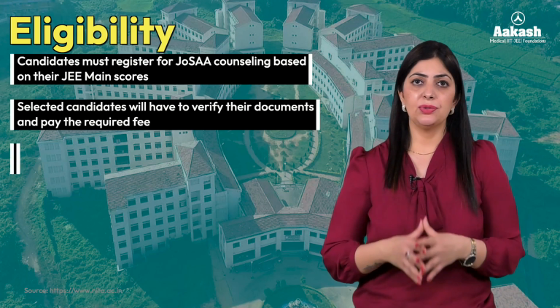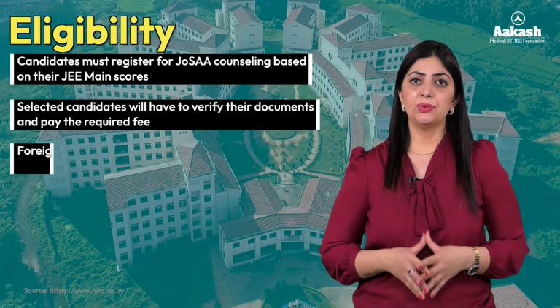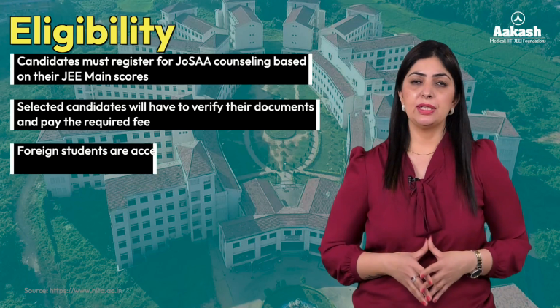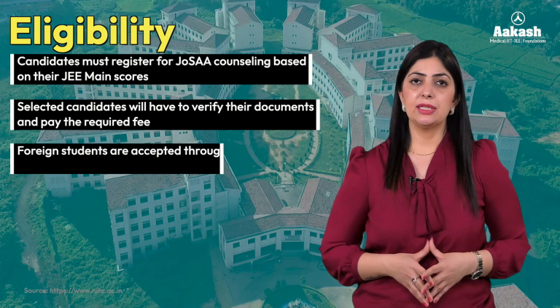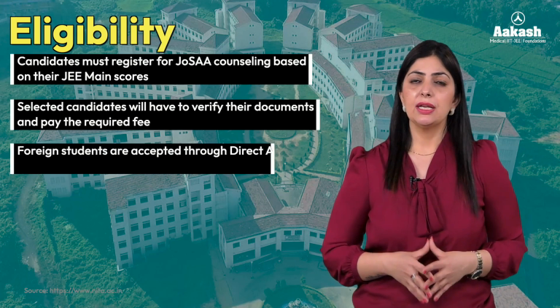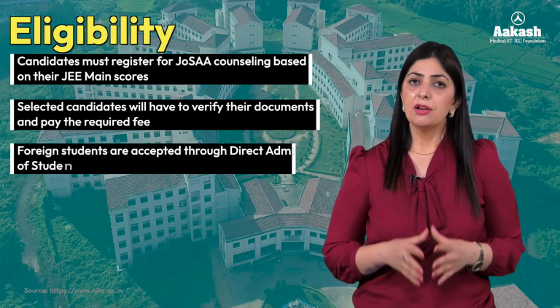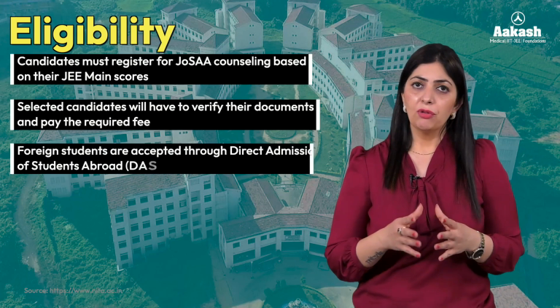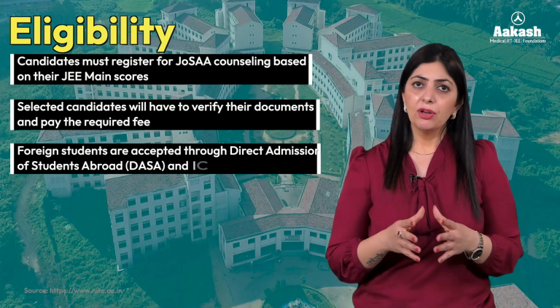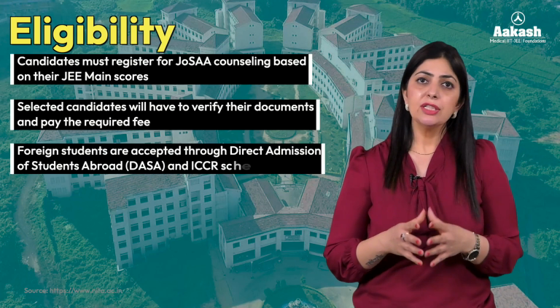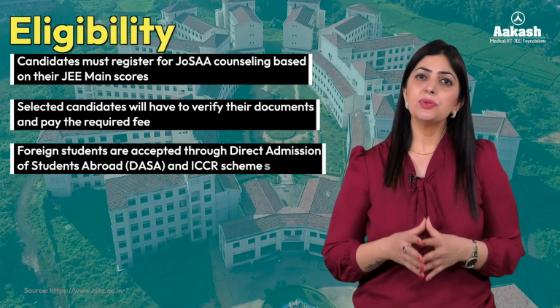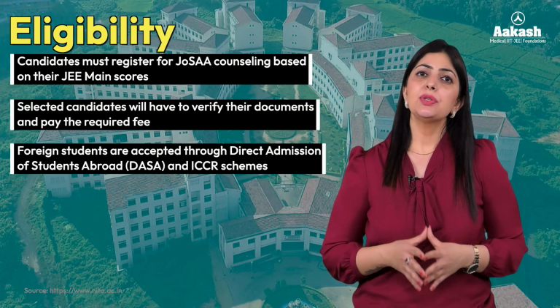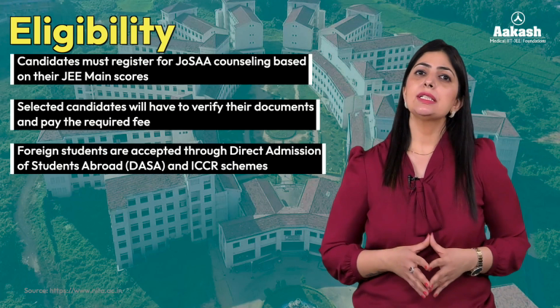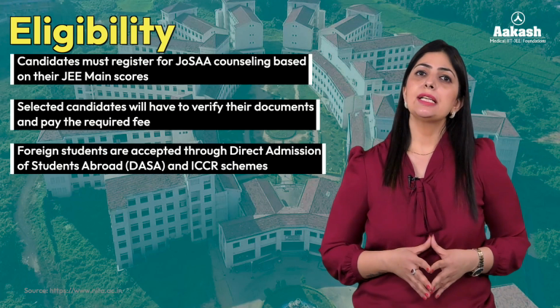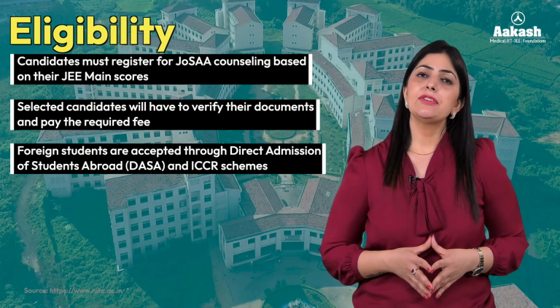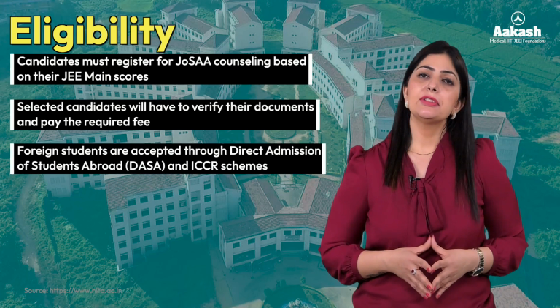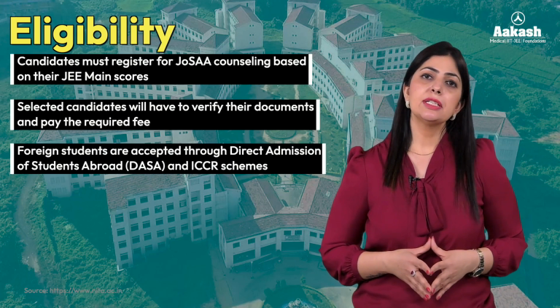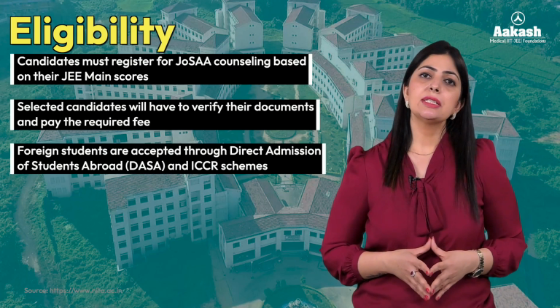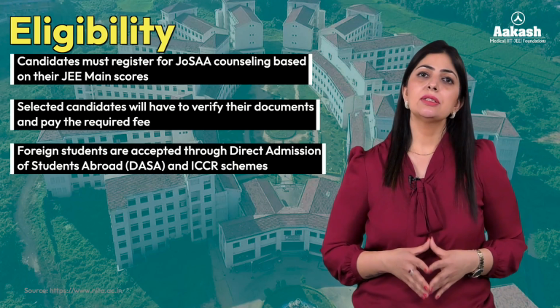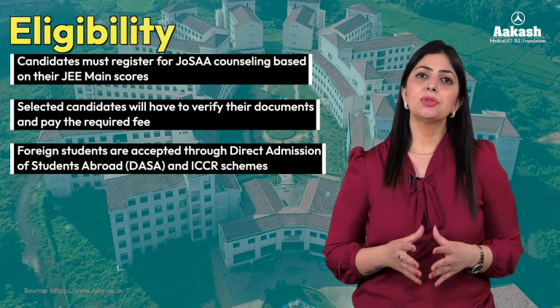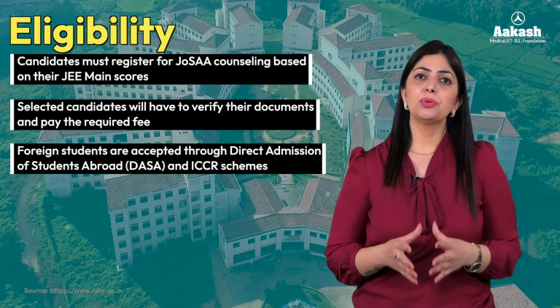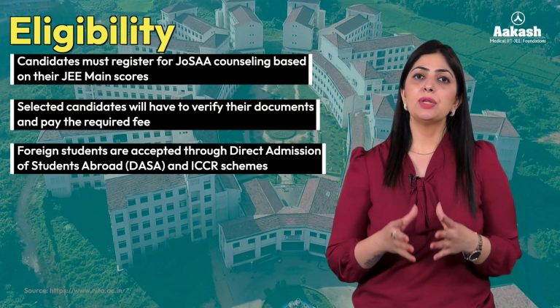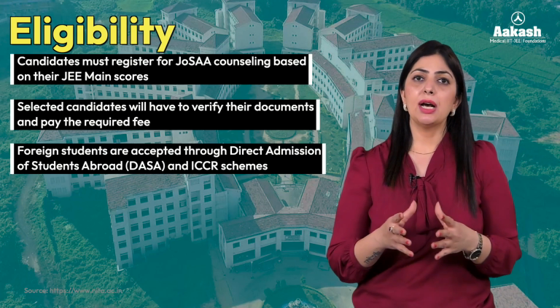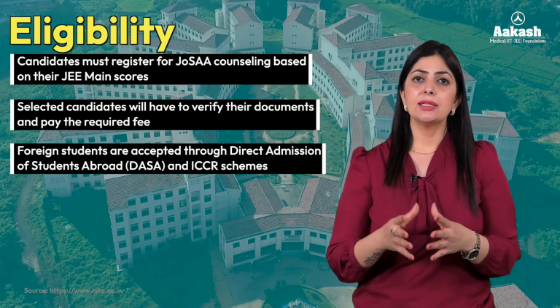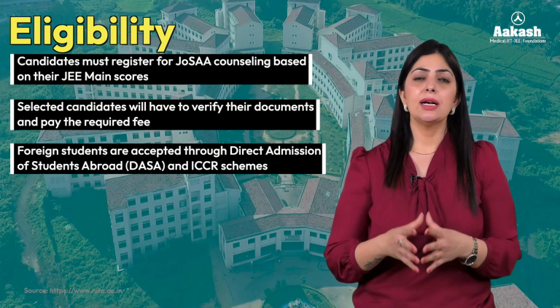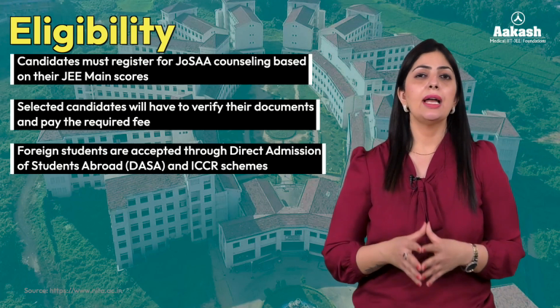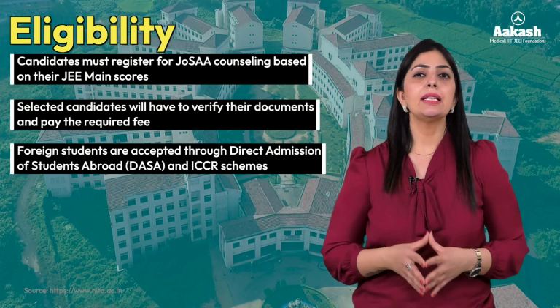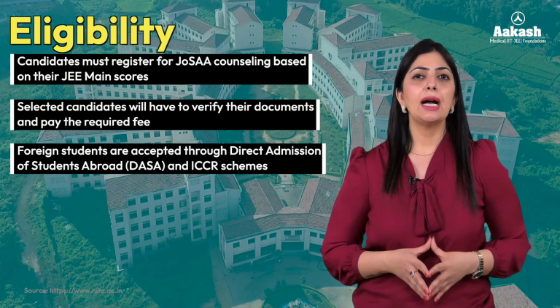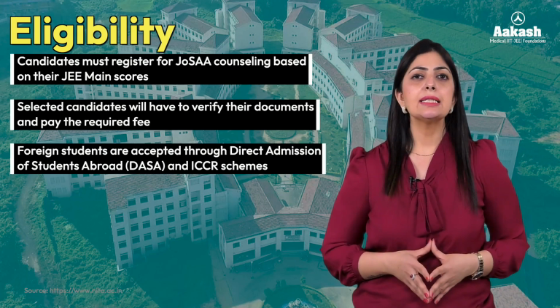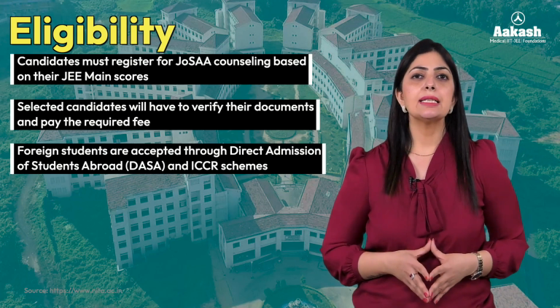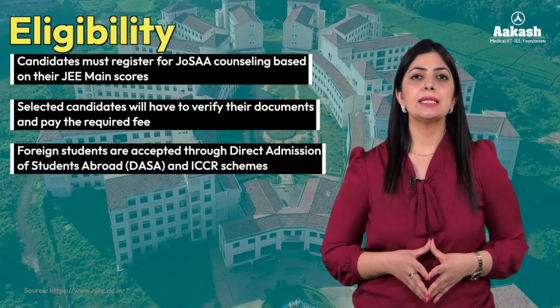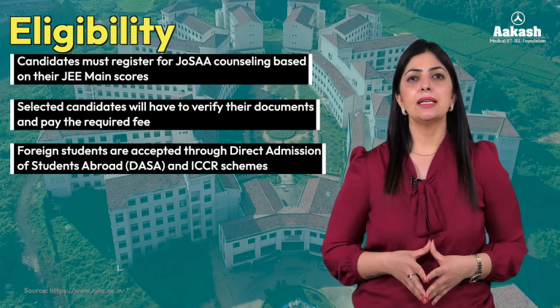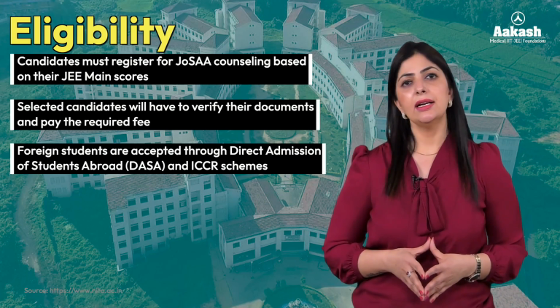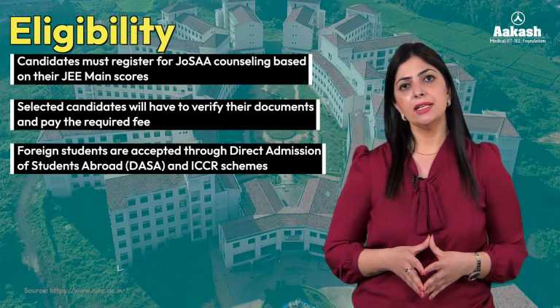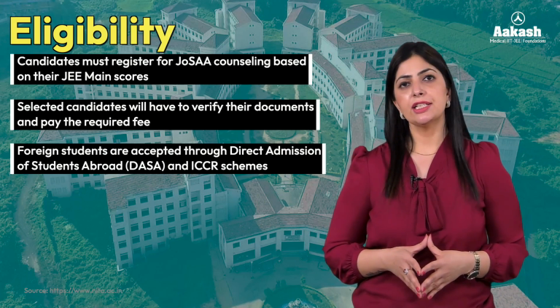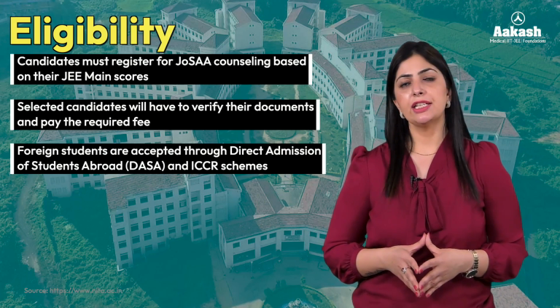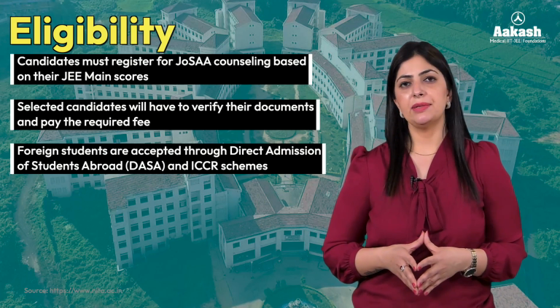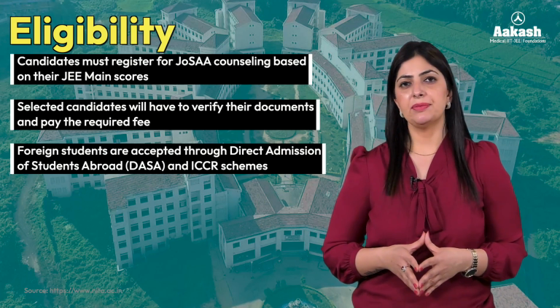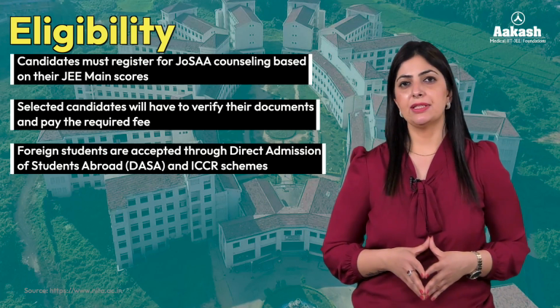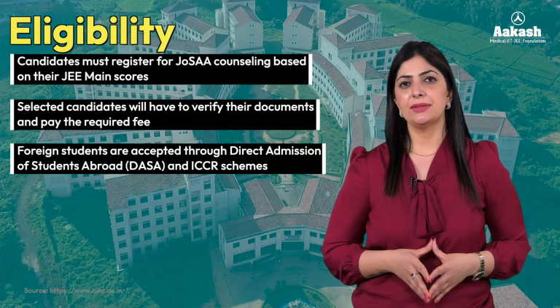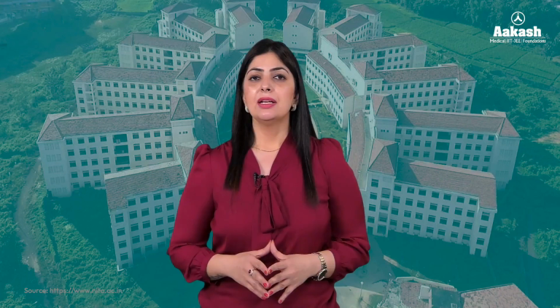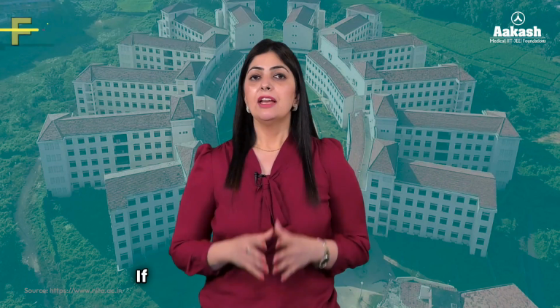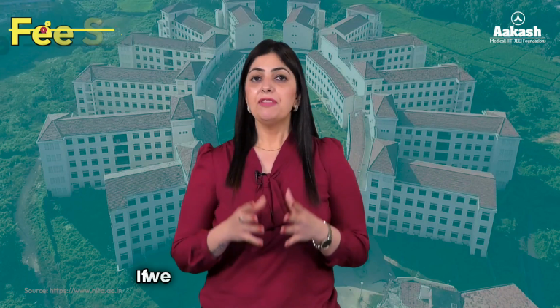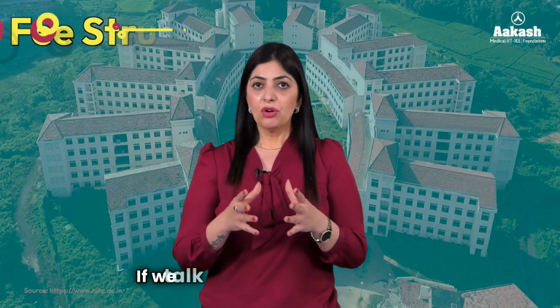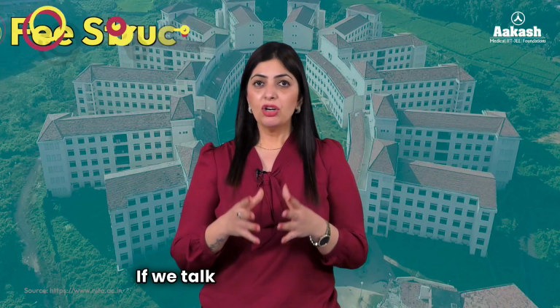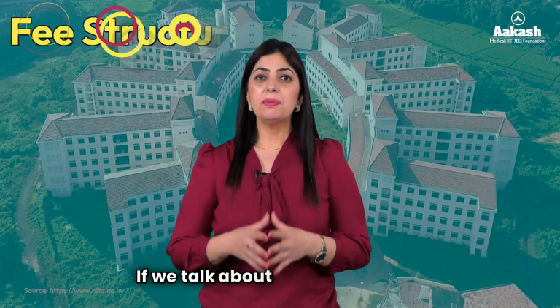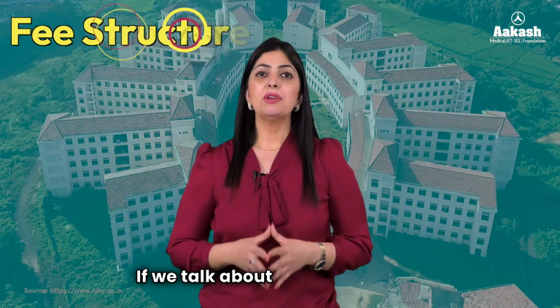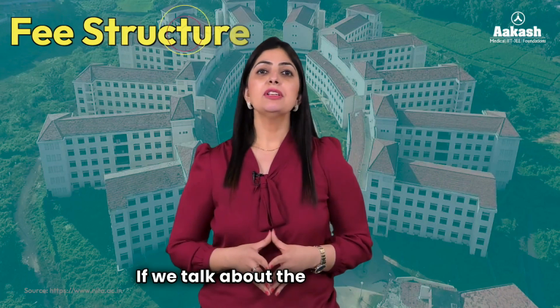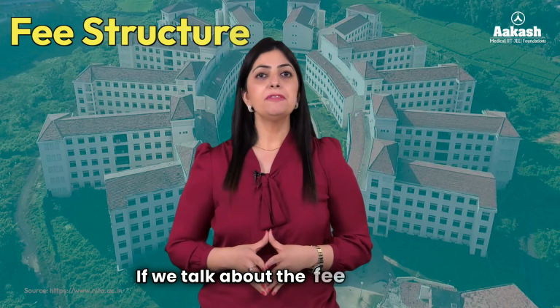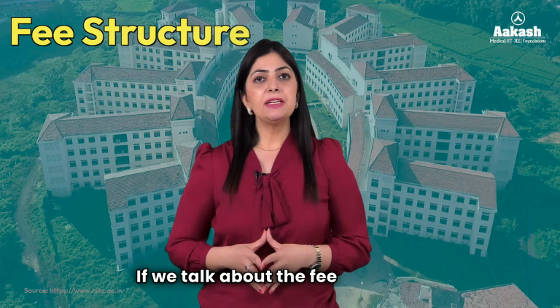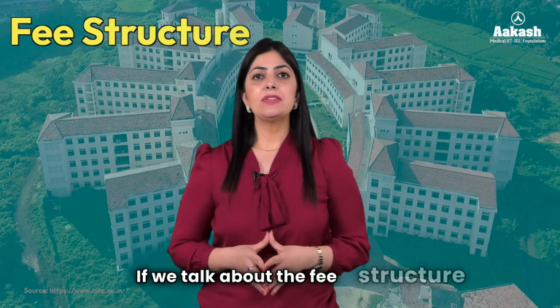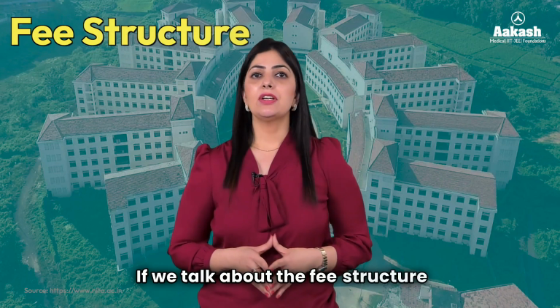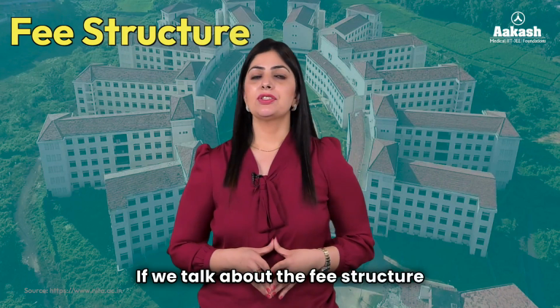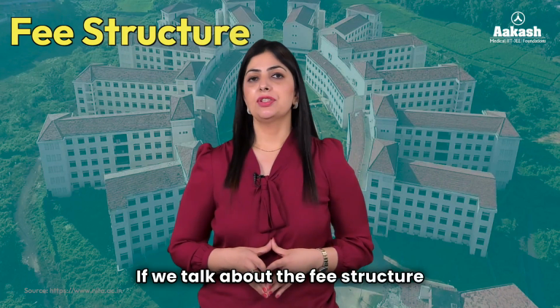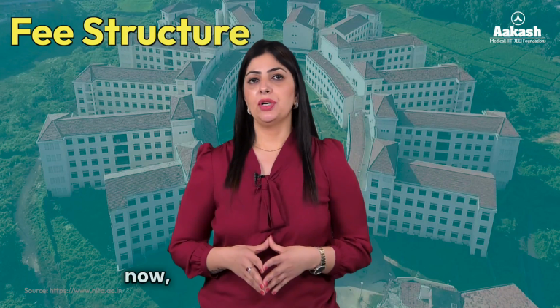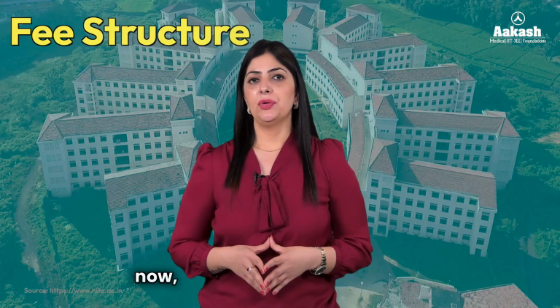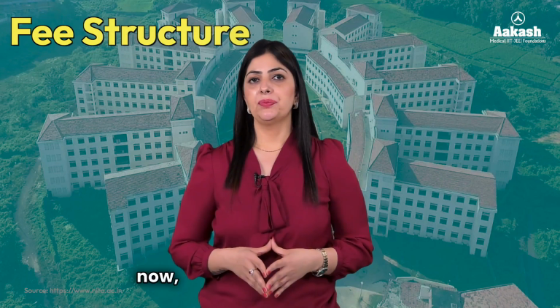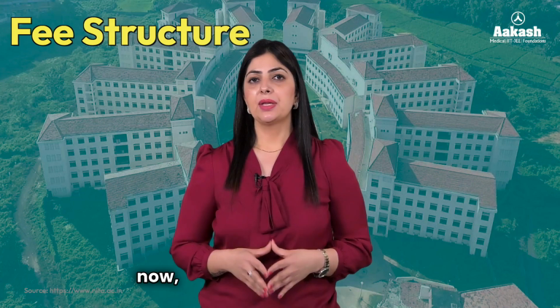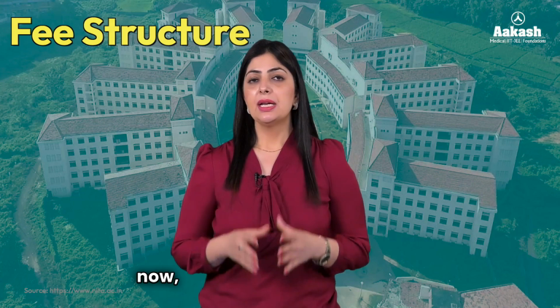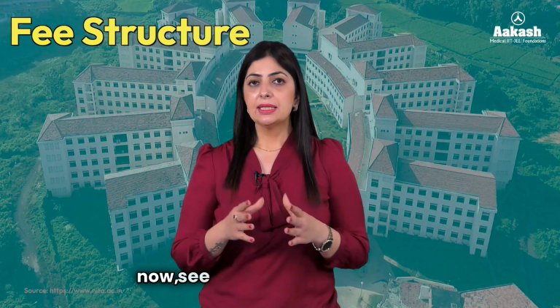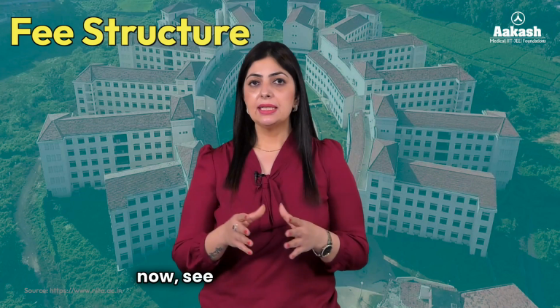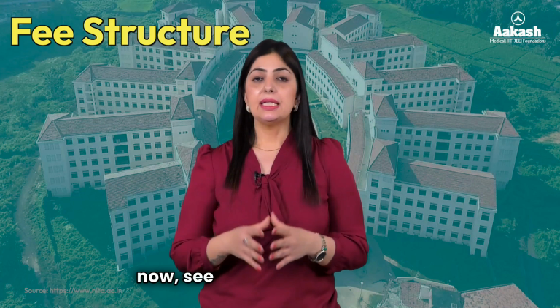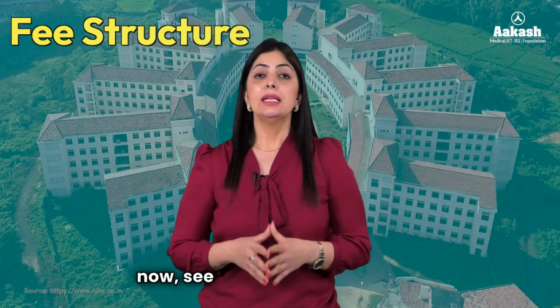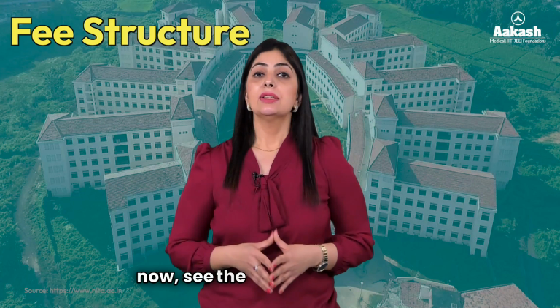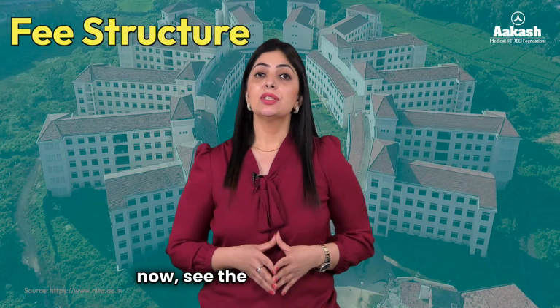For foreign students, registration is done through DASA and ICCR schemes.